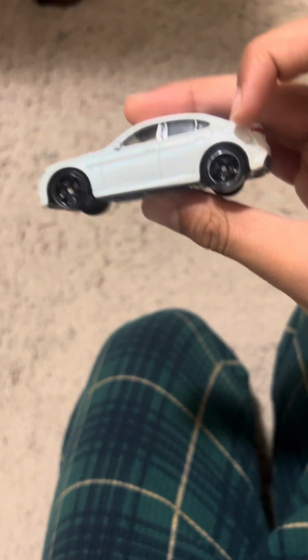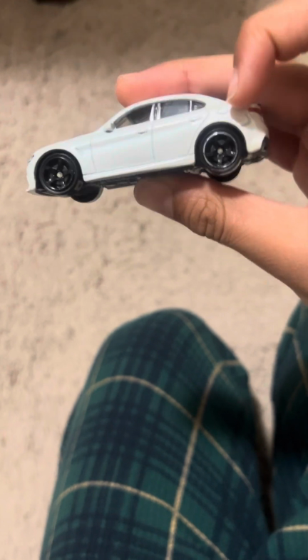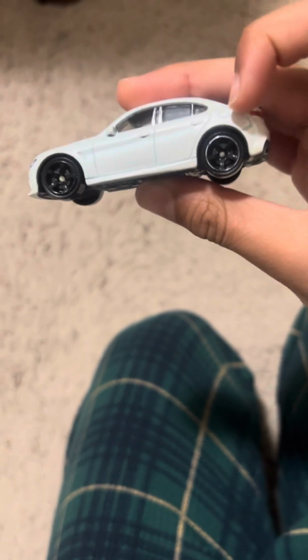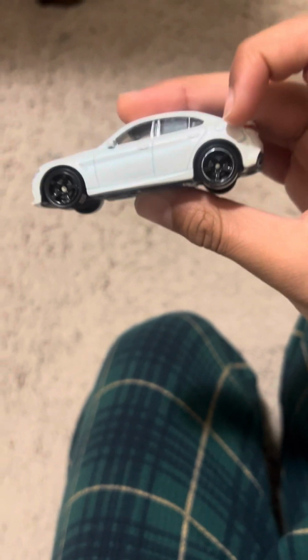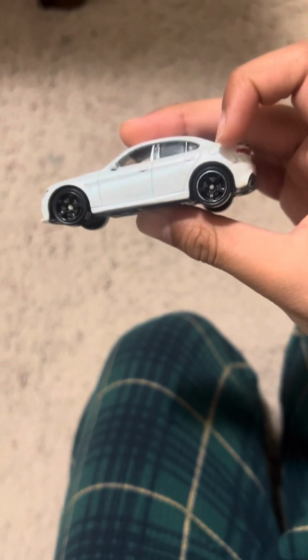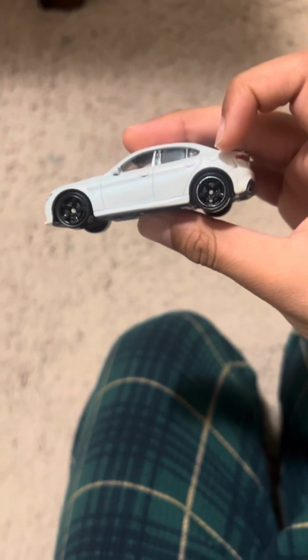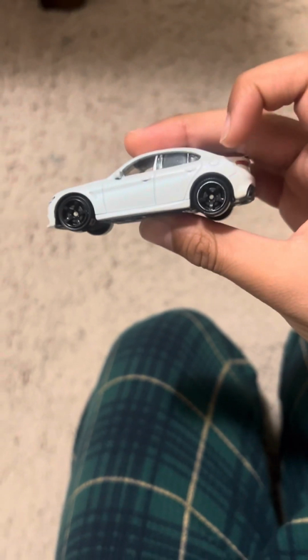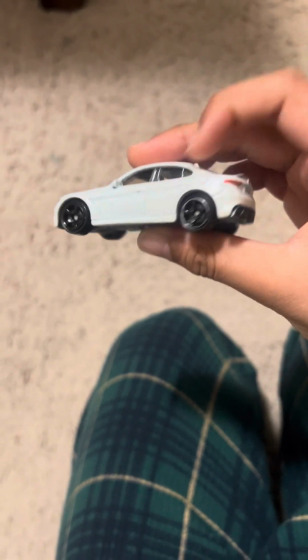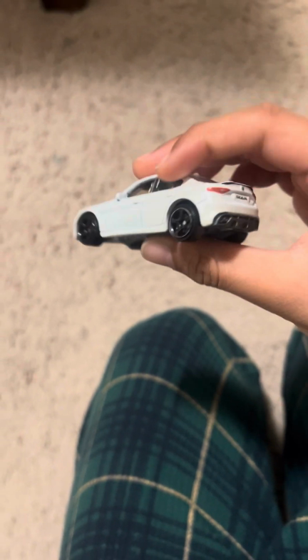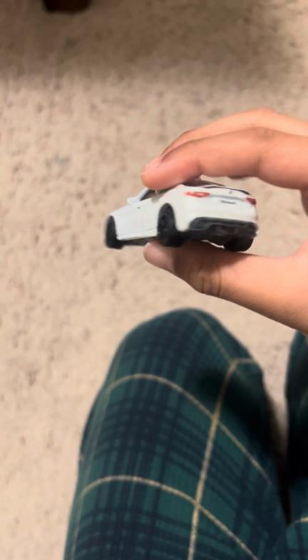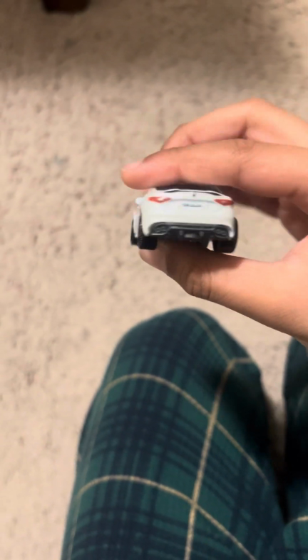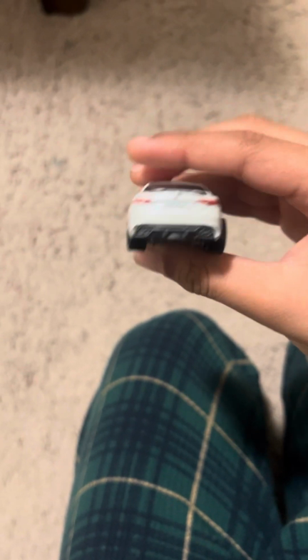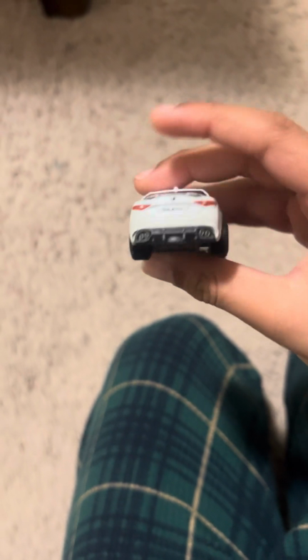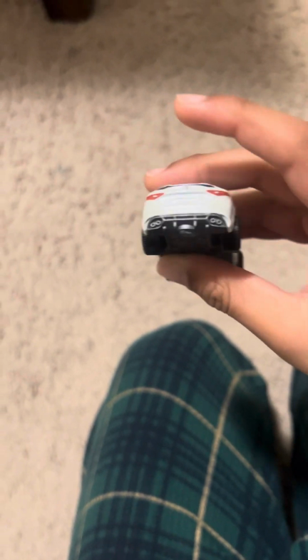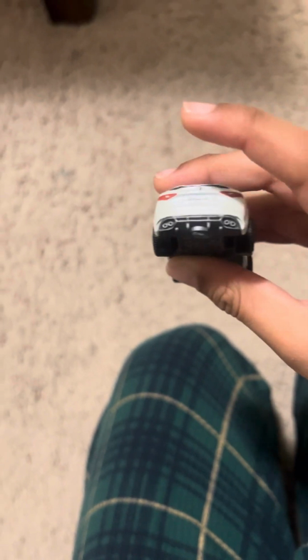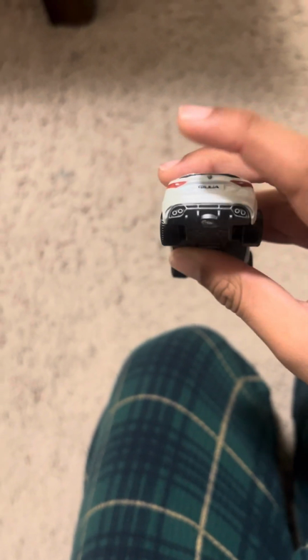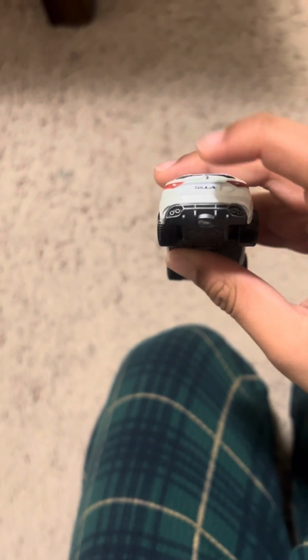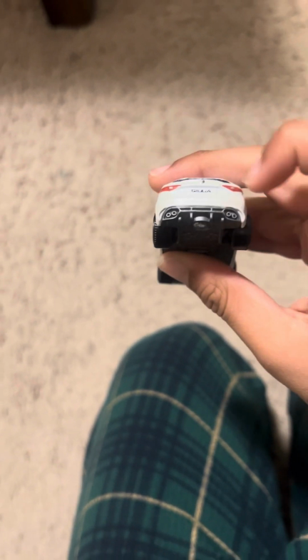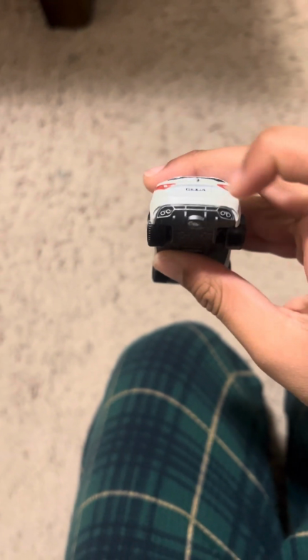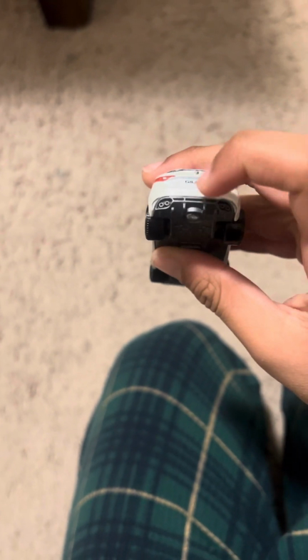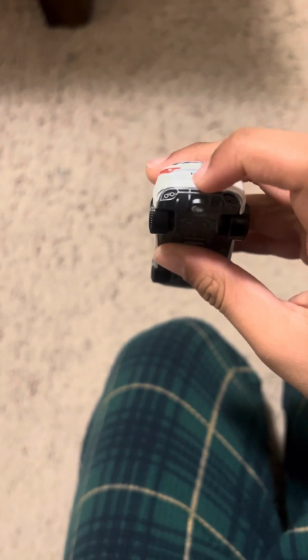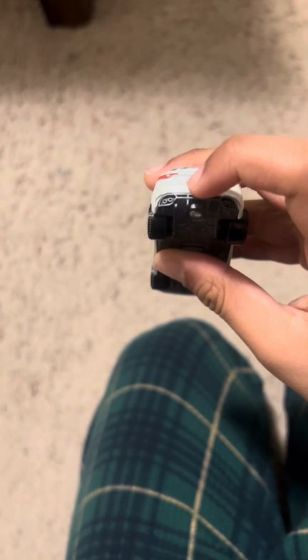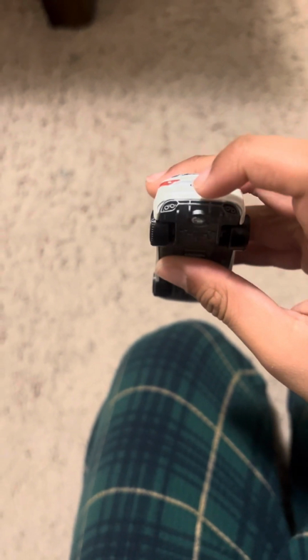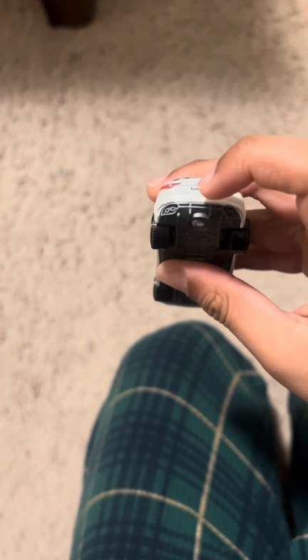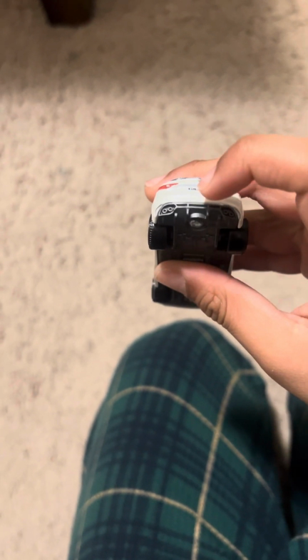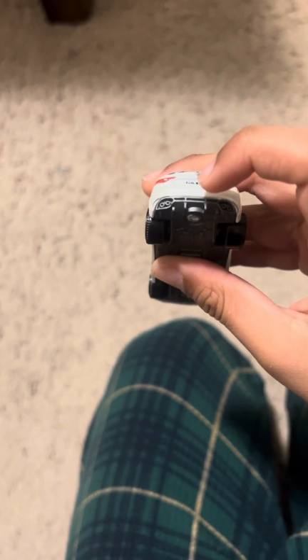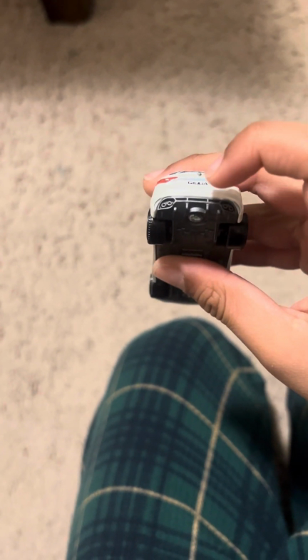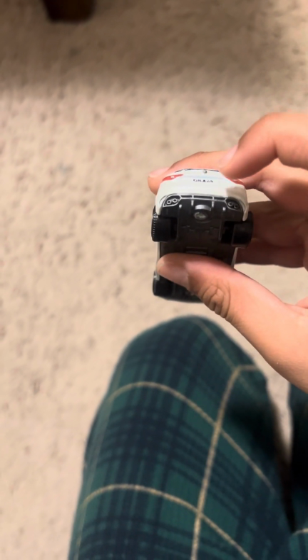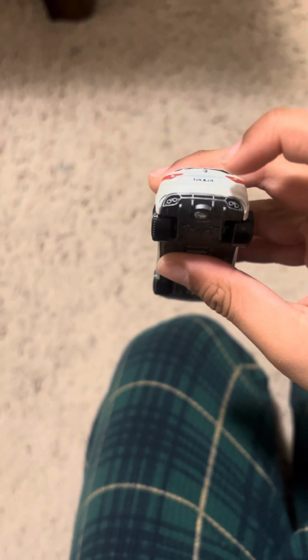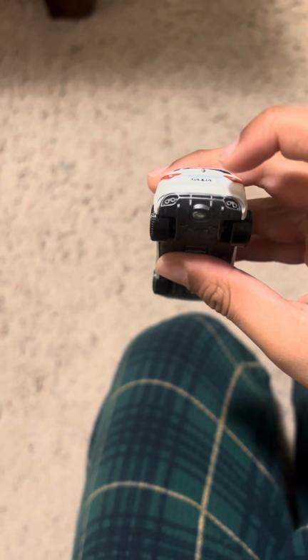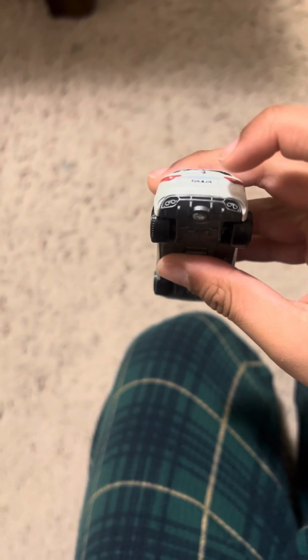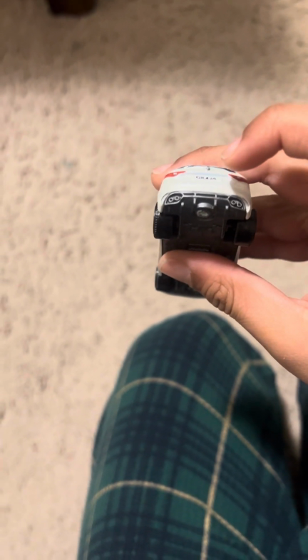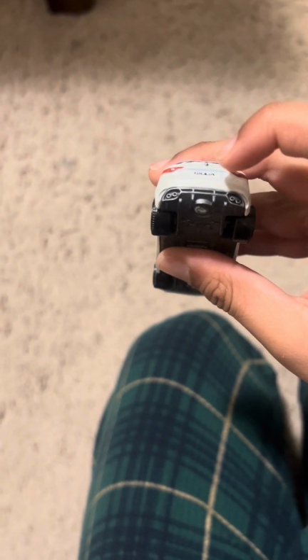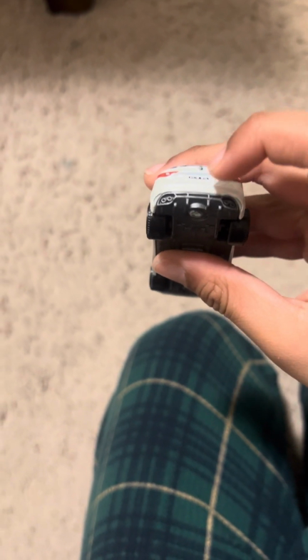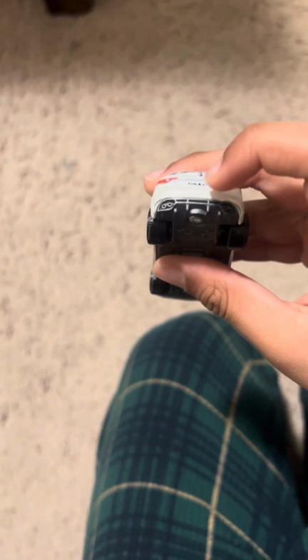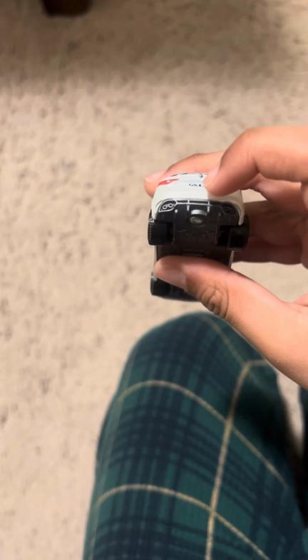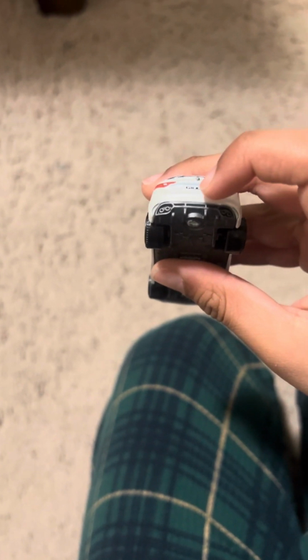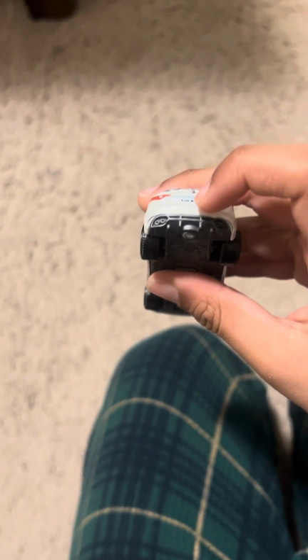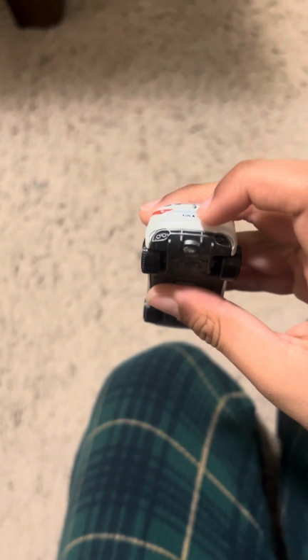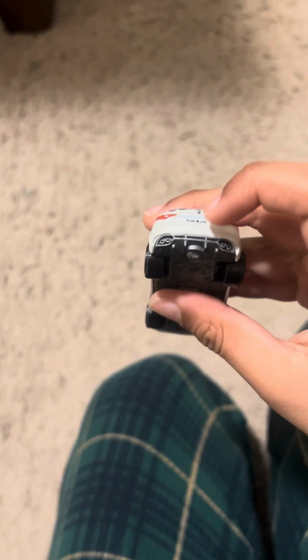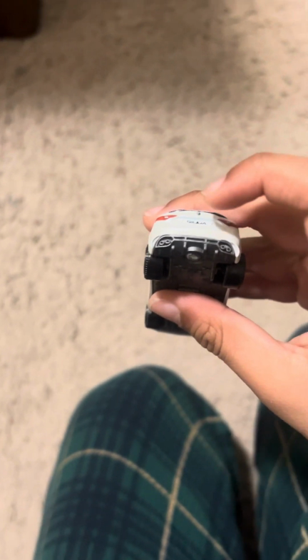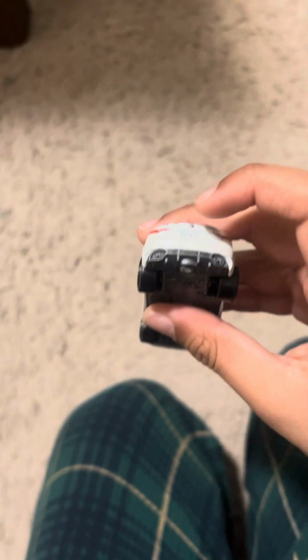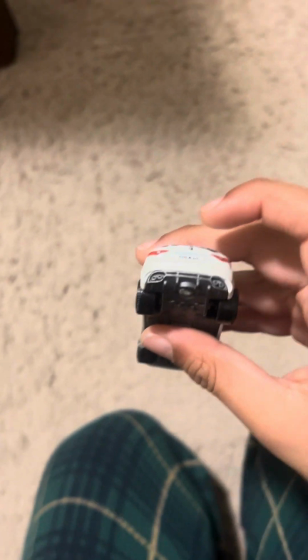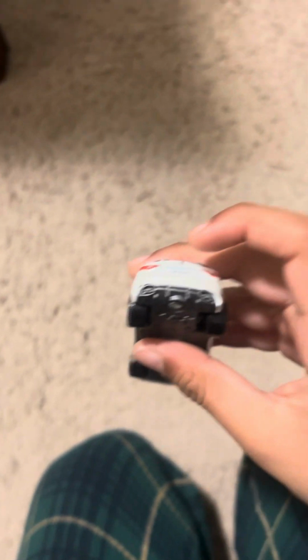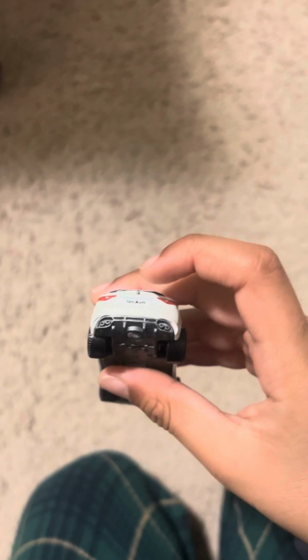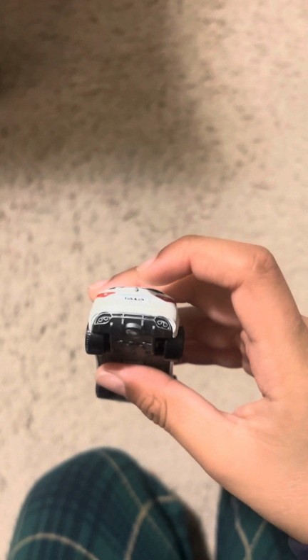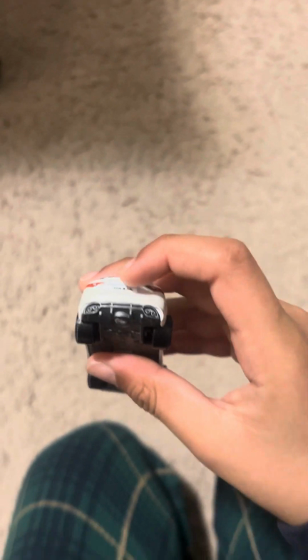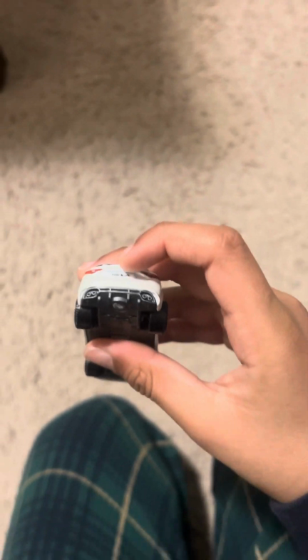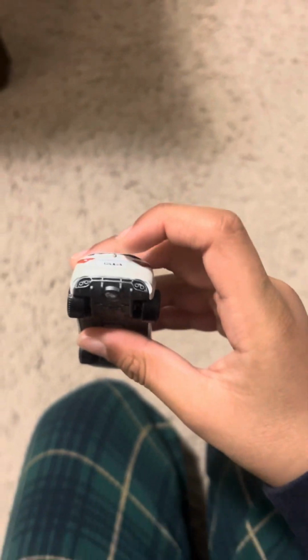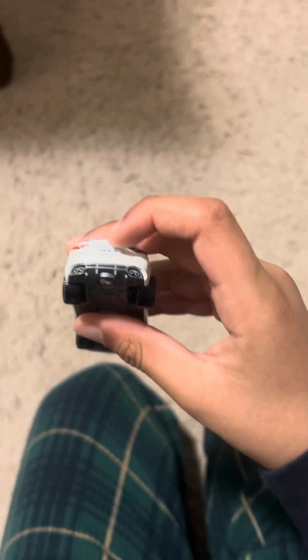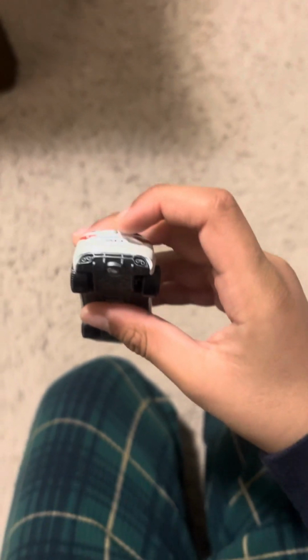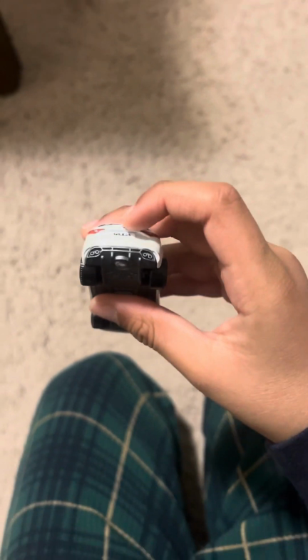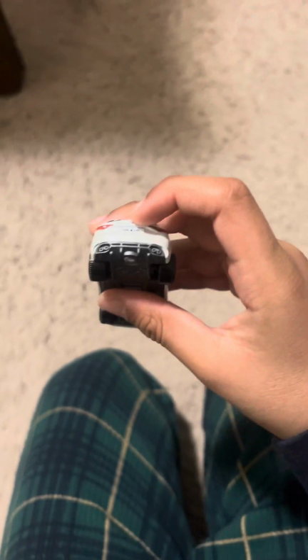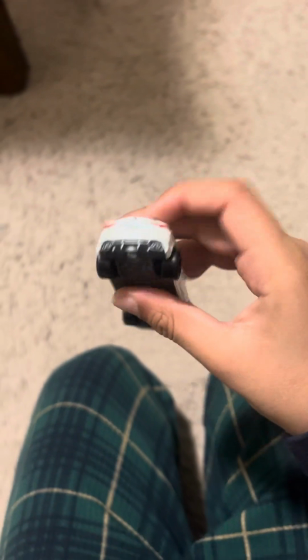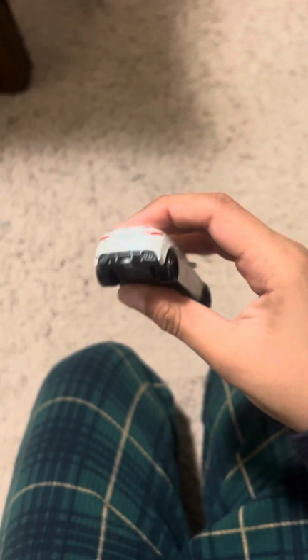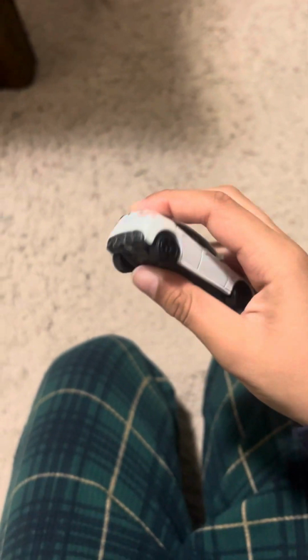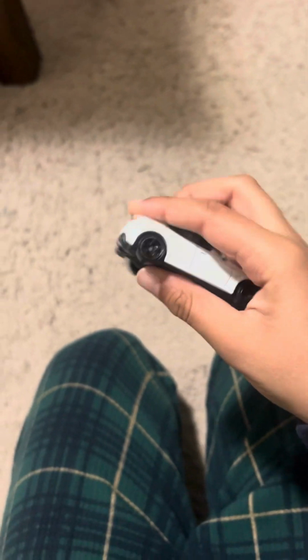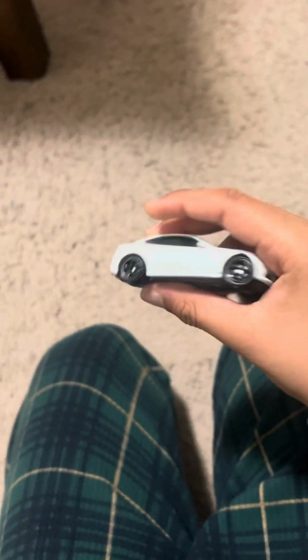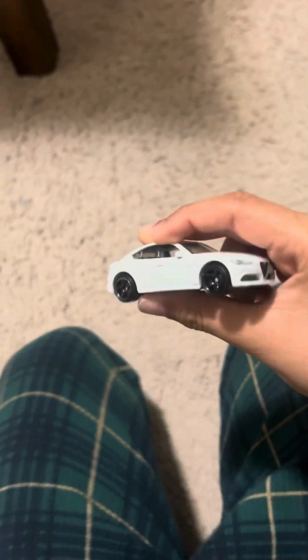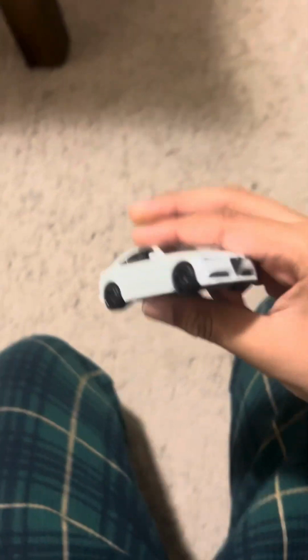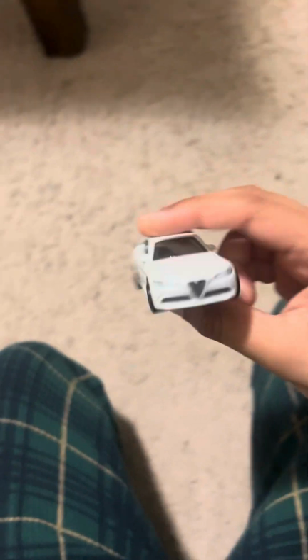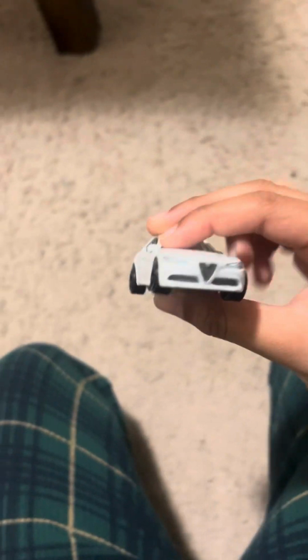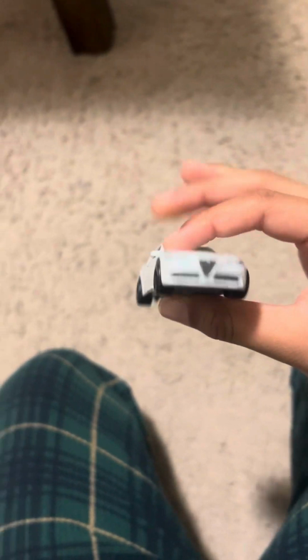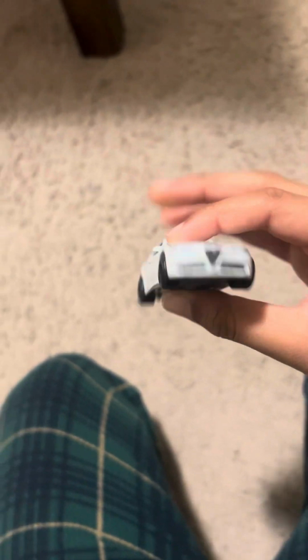It's got the gas tank, the hood, and there we got the Giulia badge and the Alfa Romeo logo.